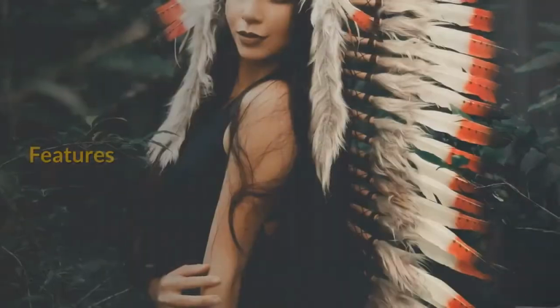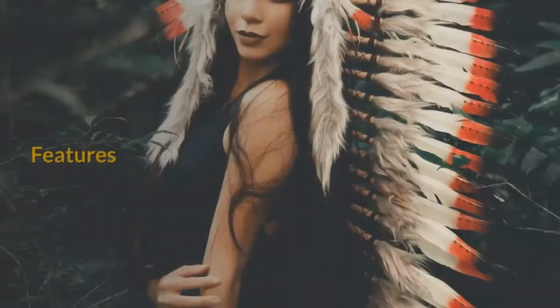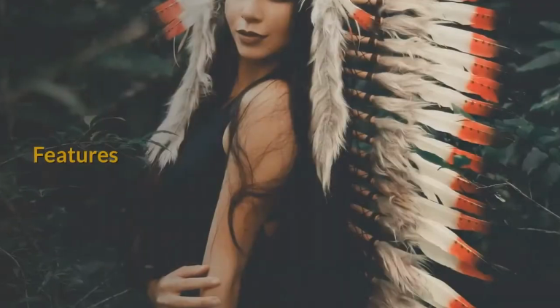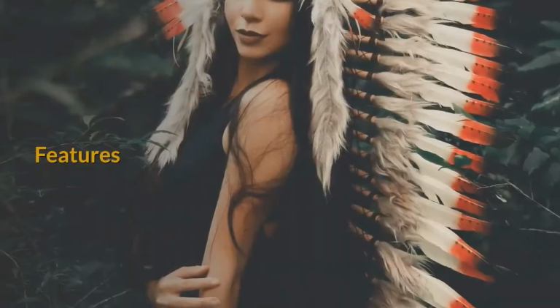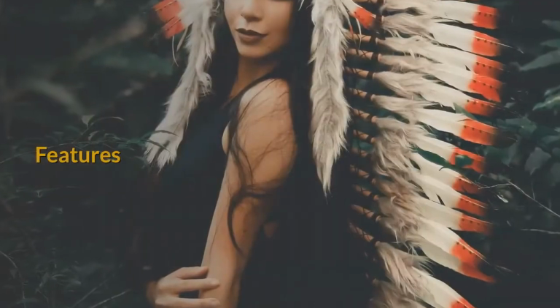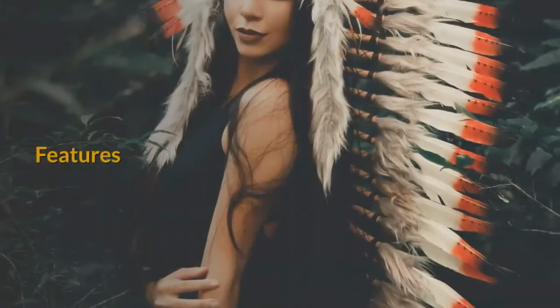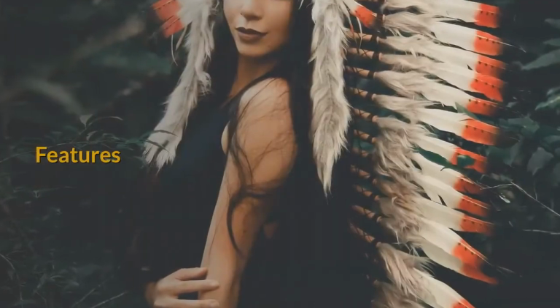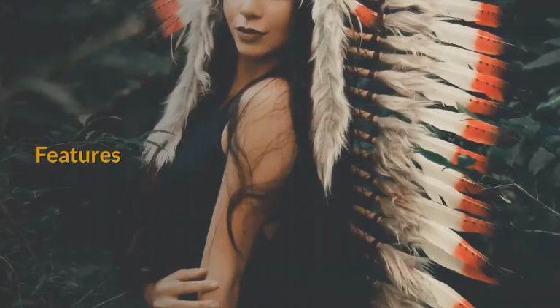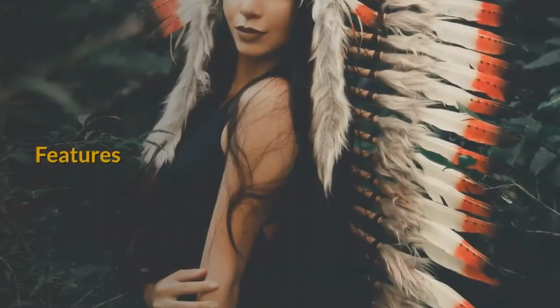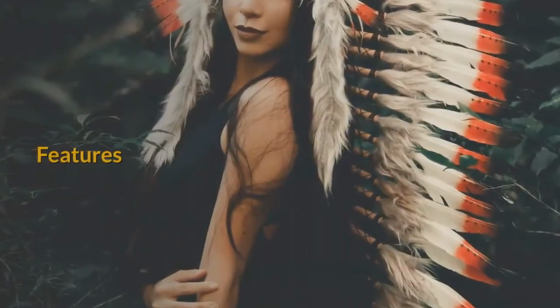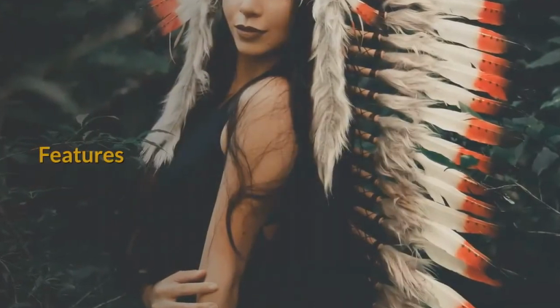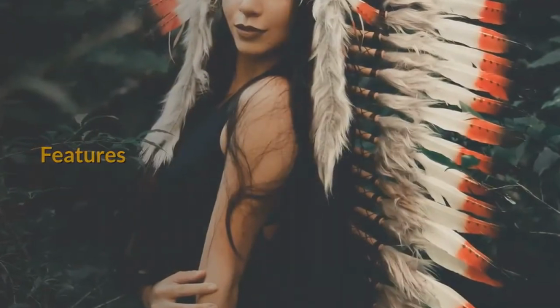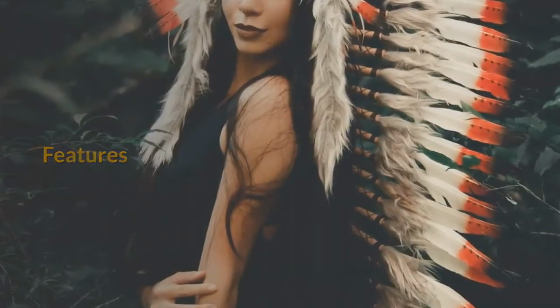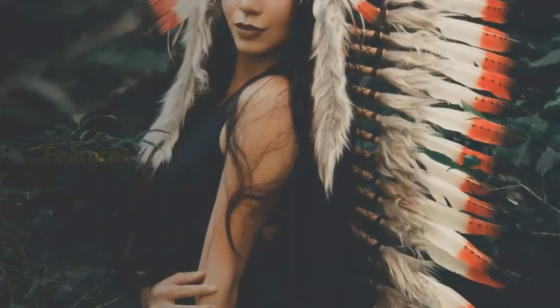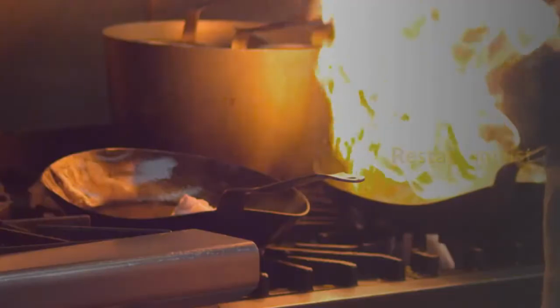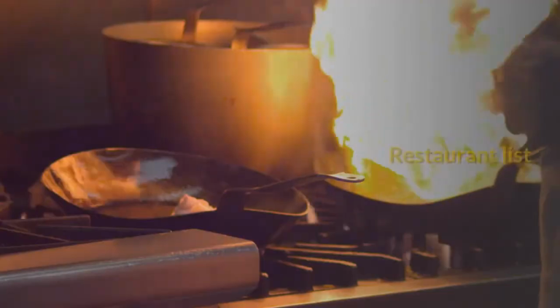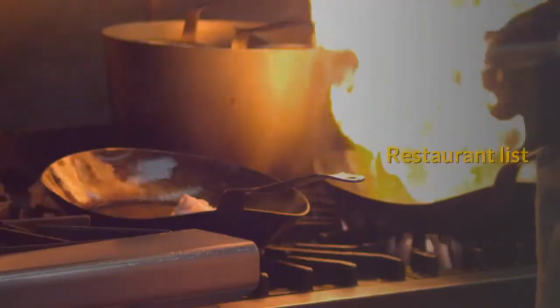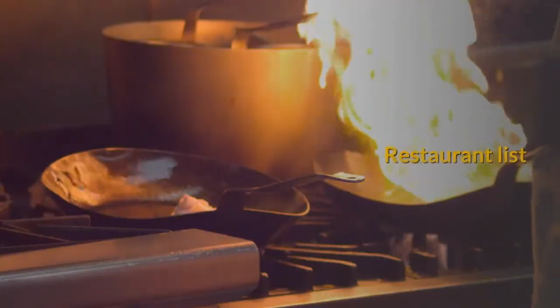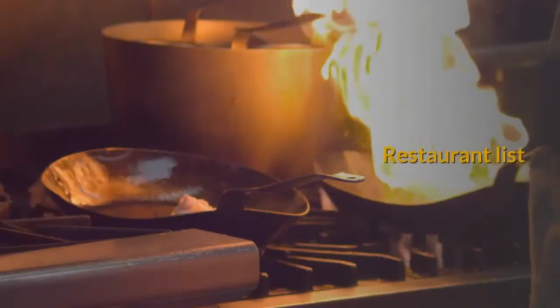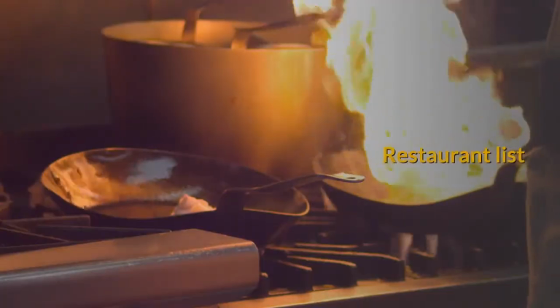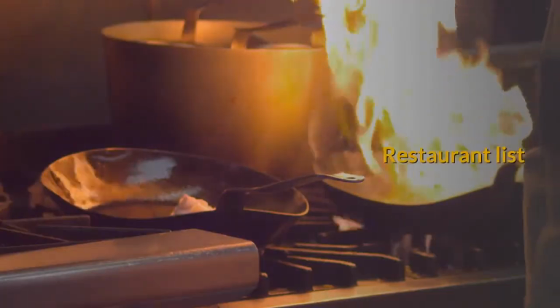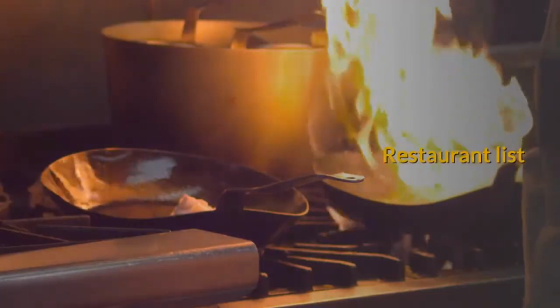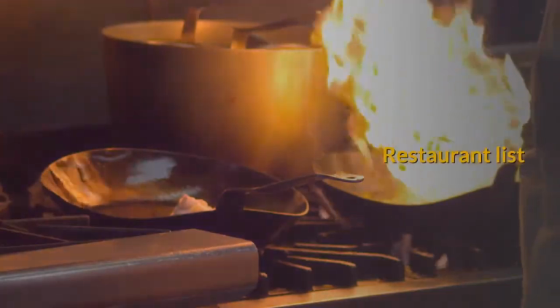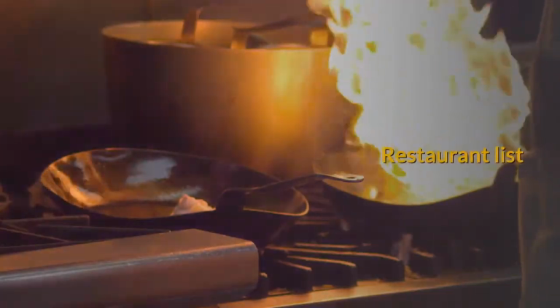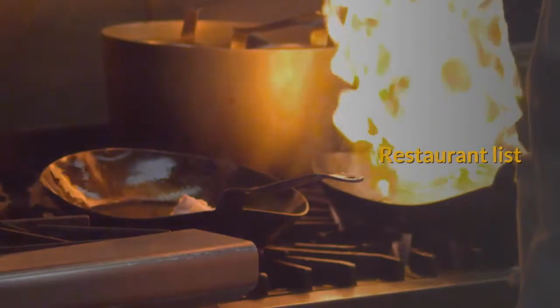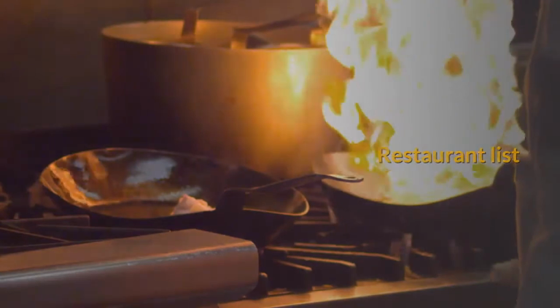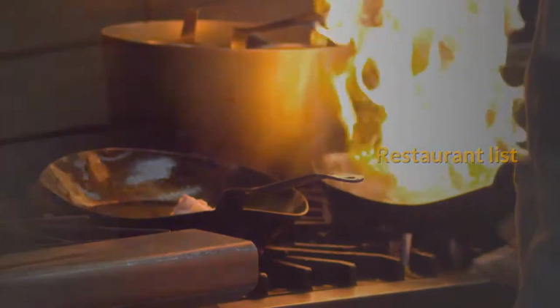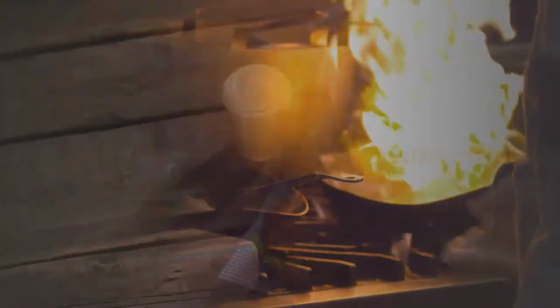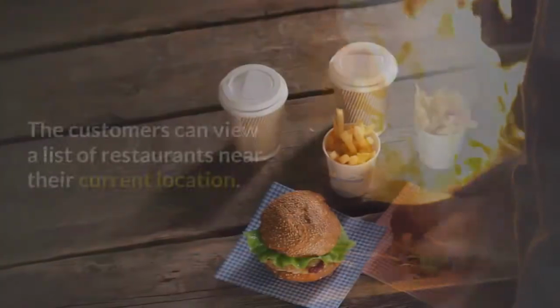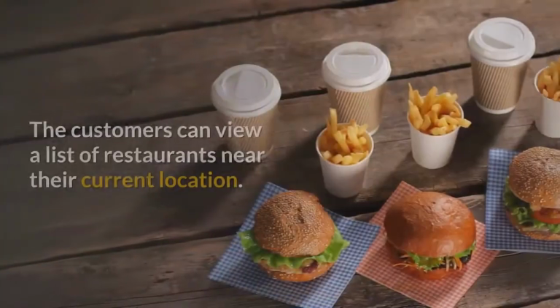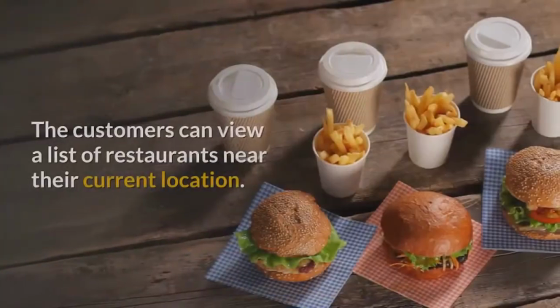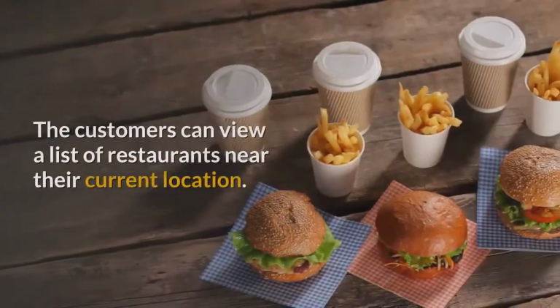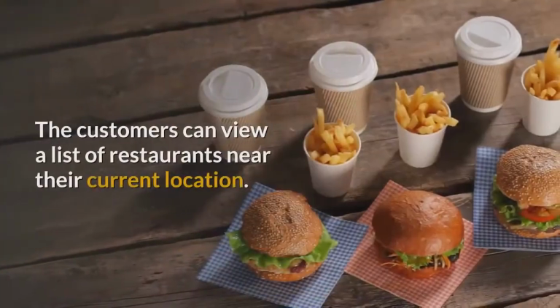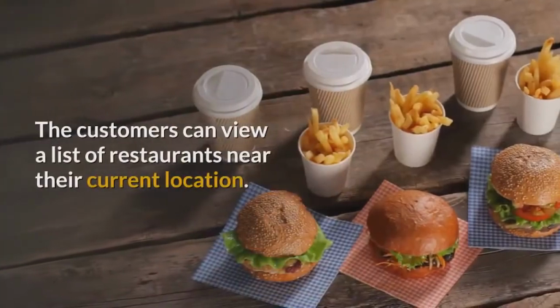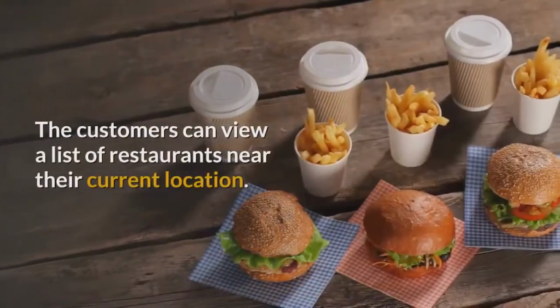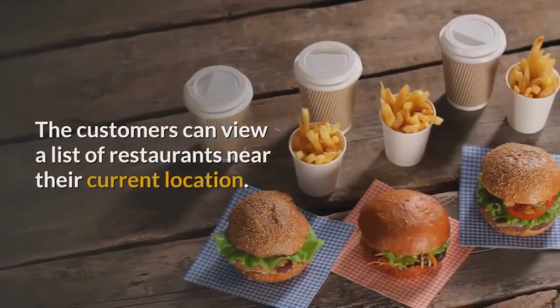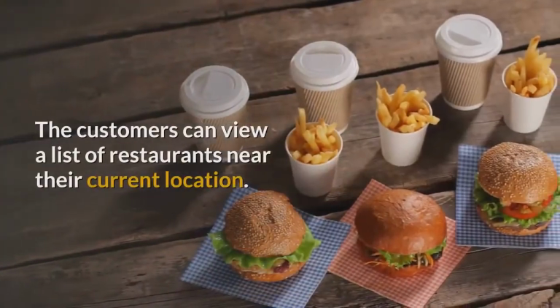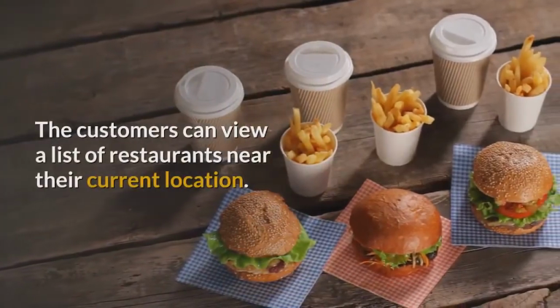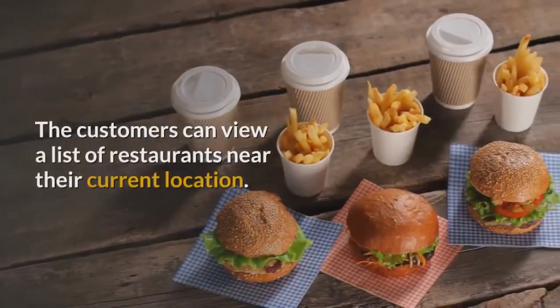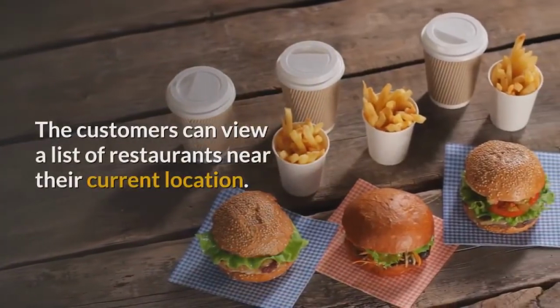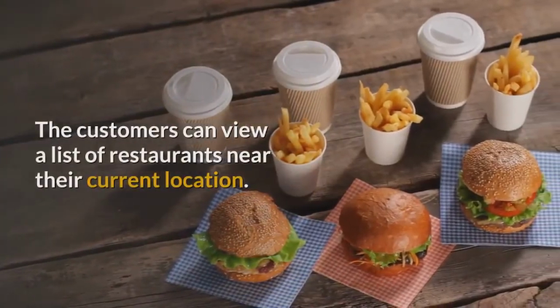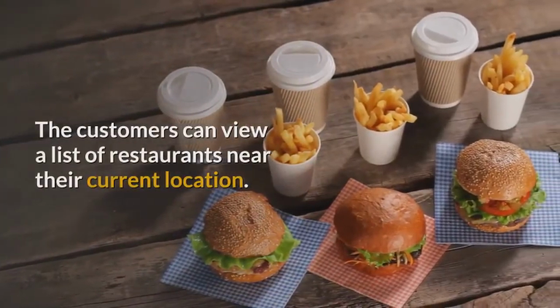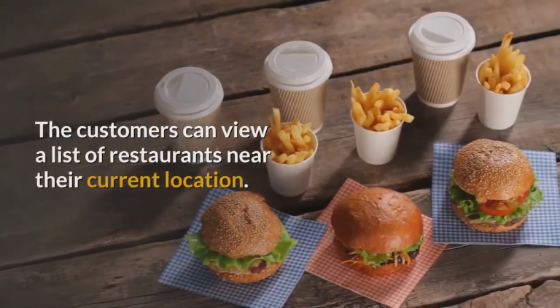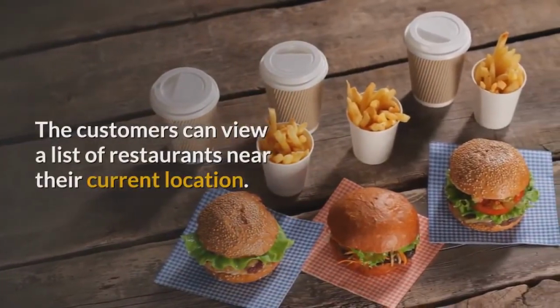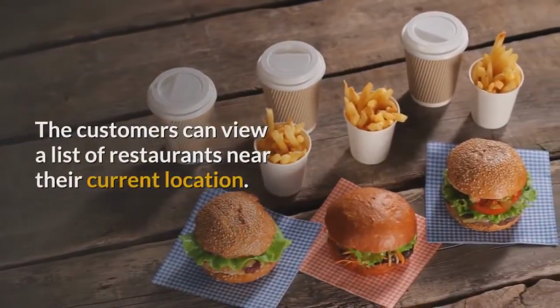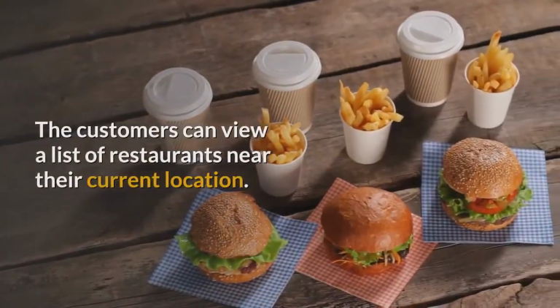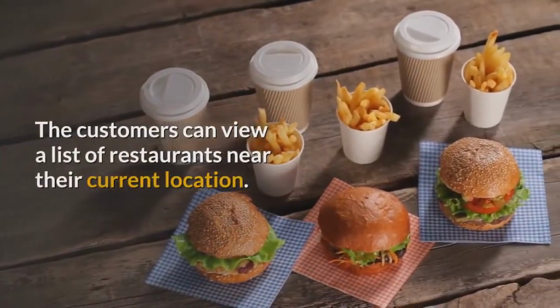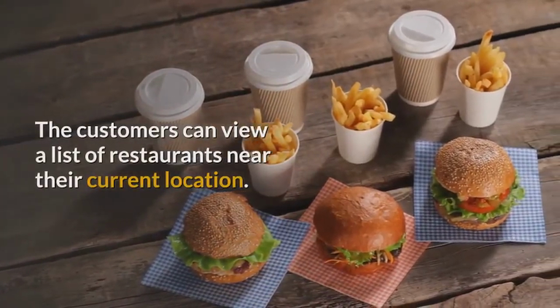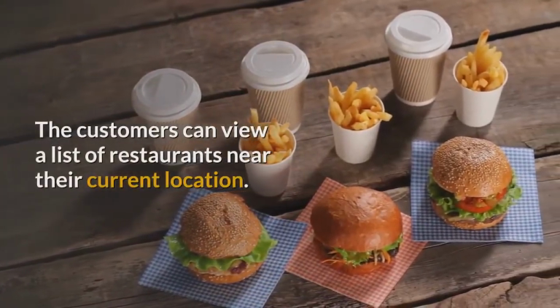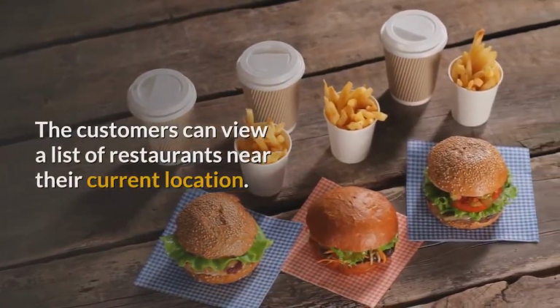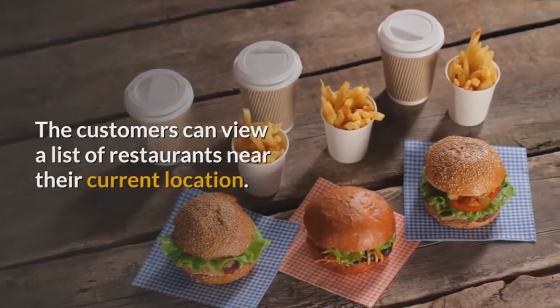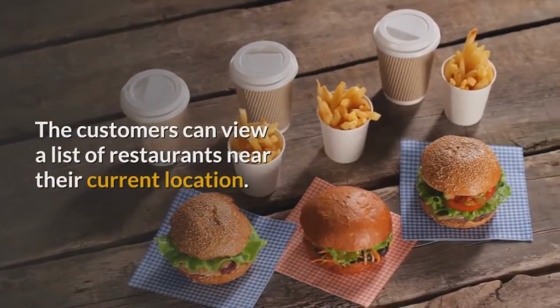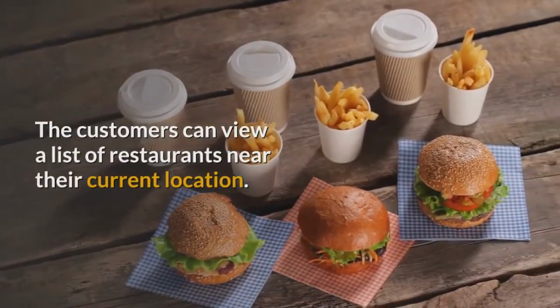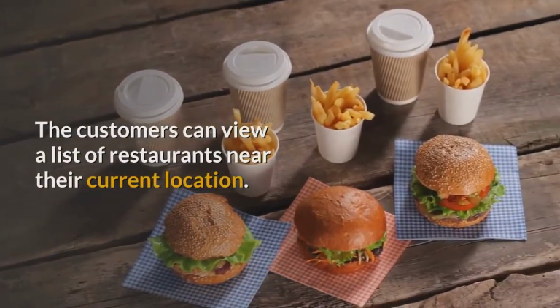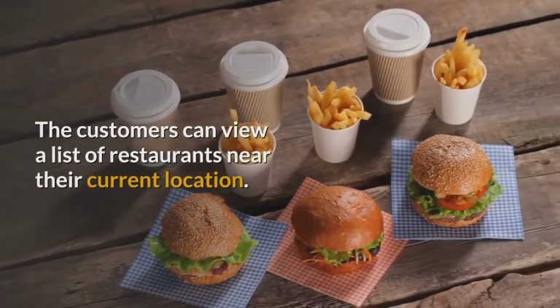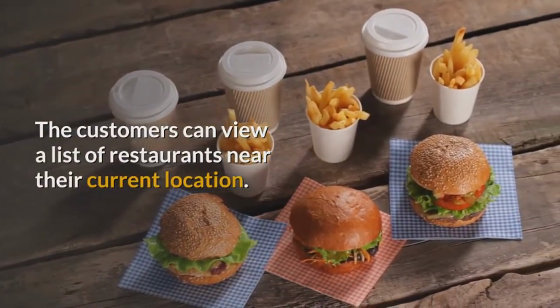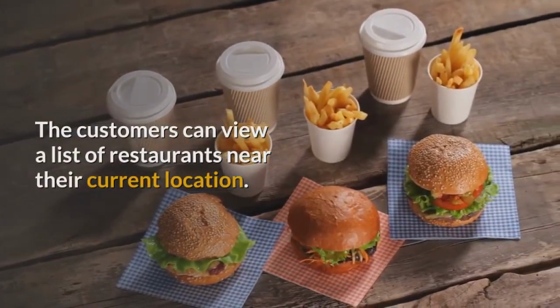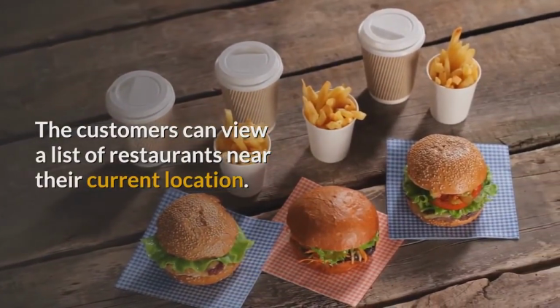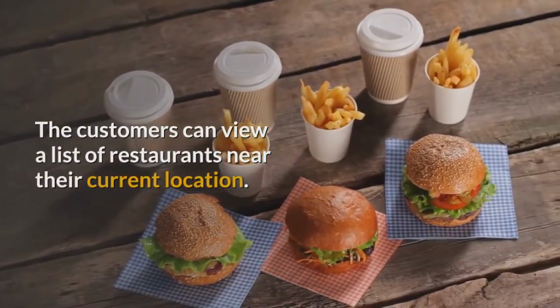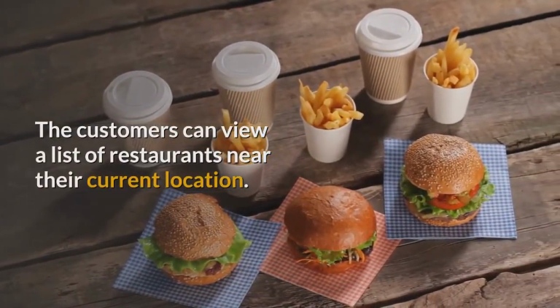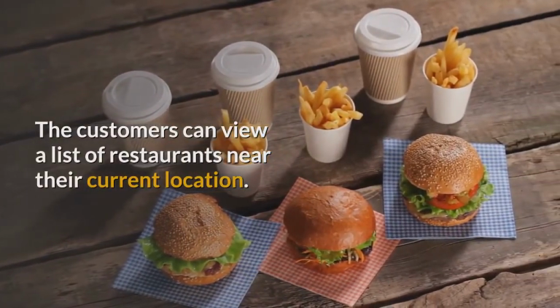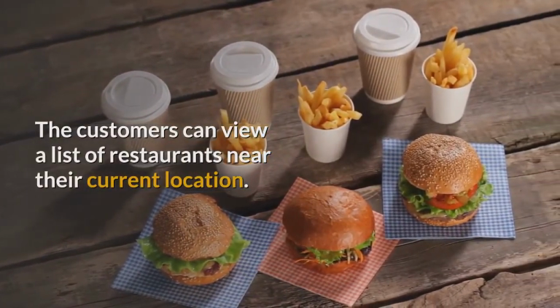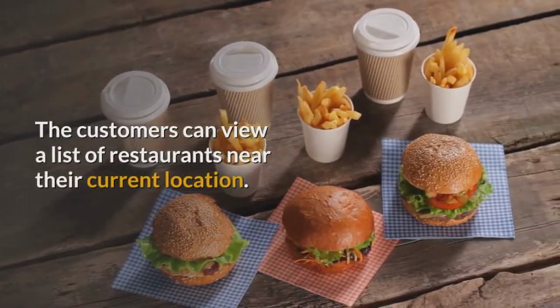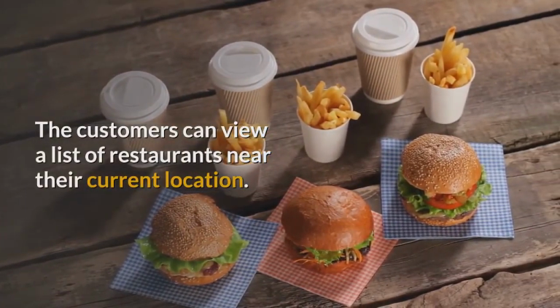Features. Restaurant List: The customers can view a list of restaurants near their current location.